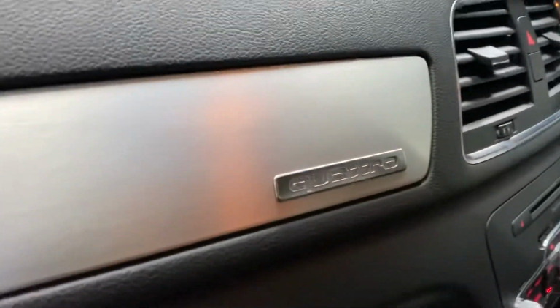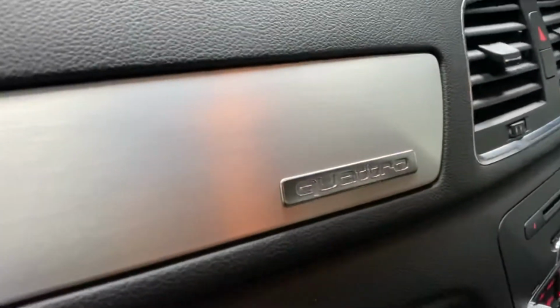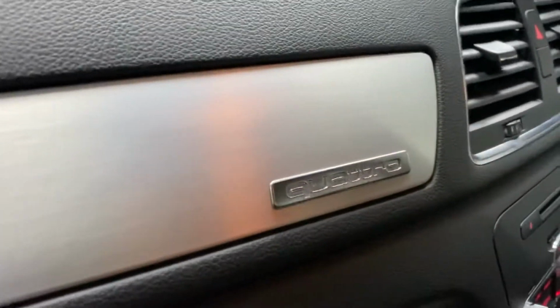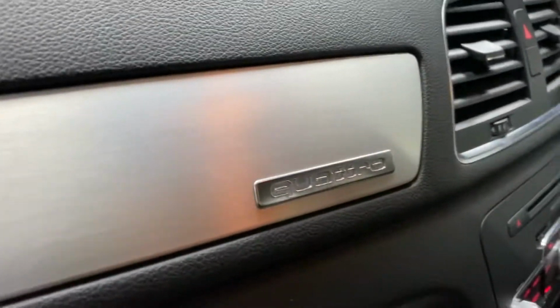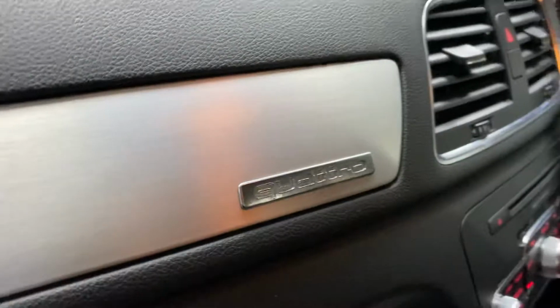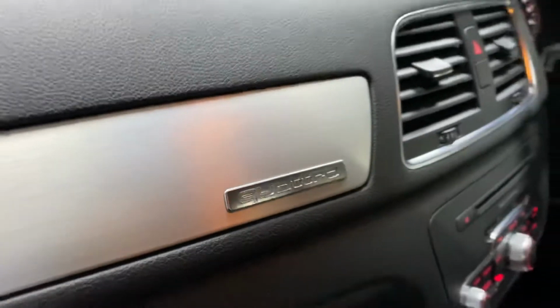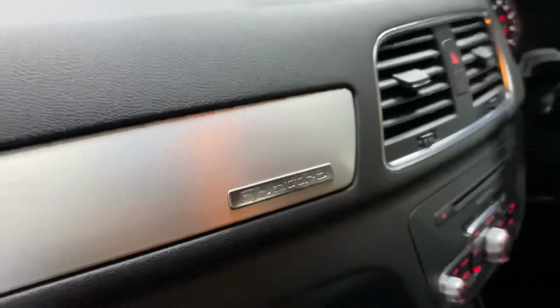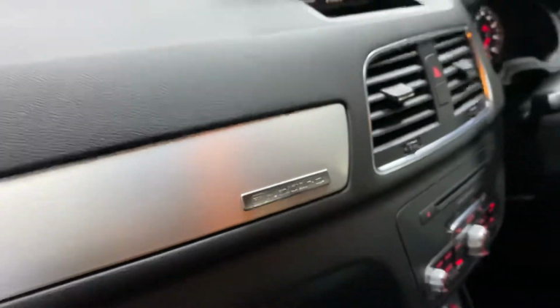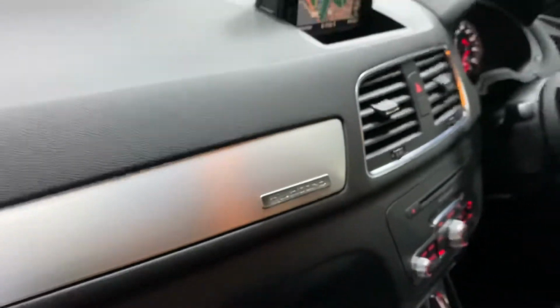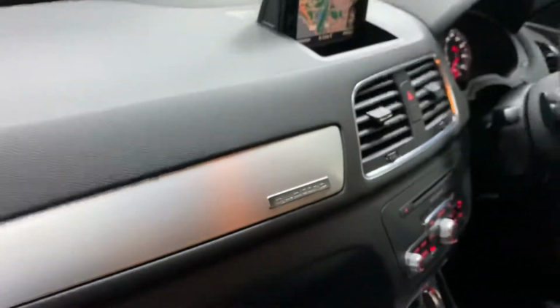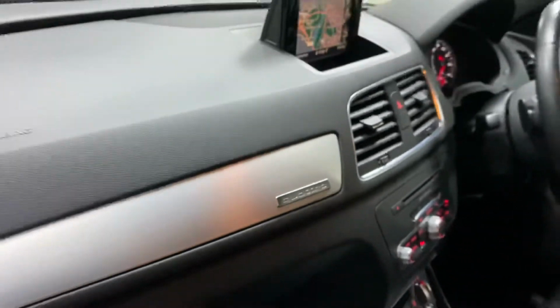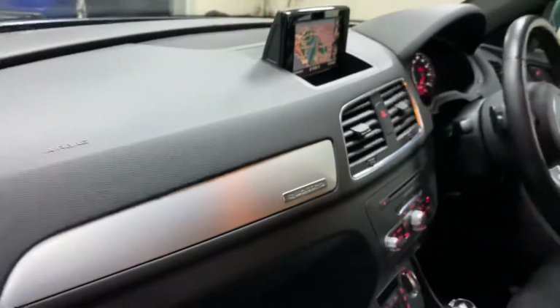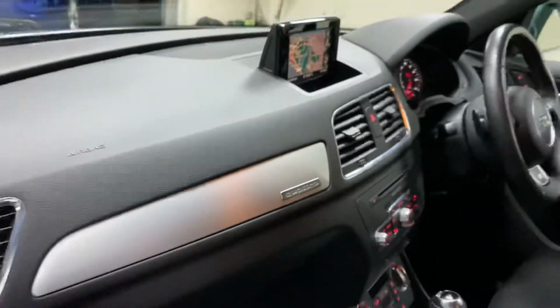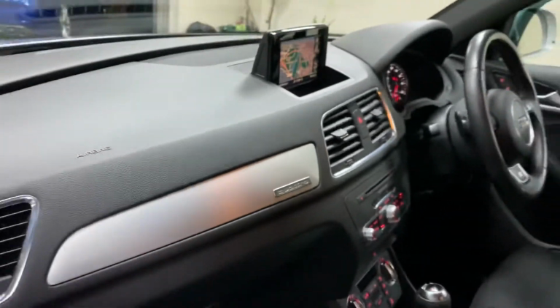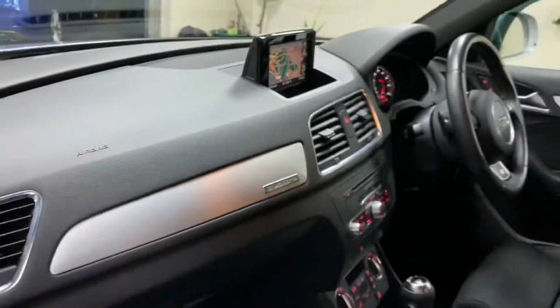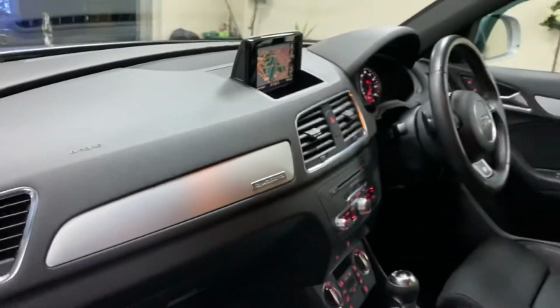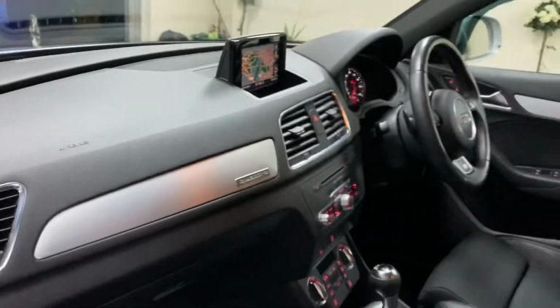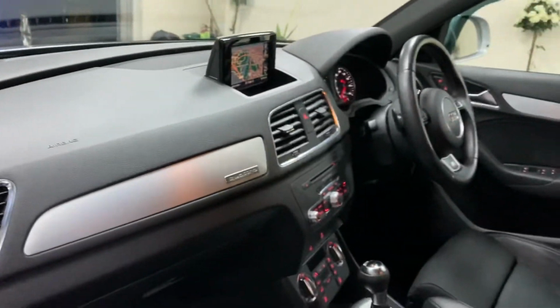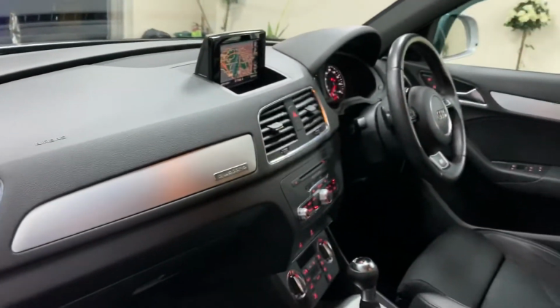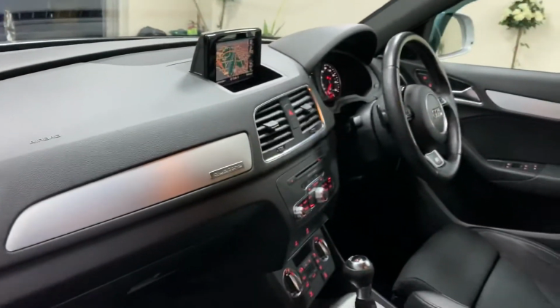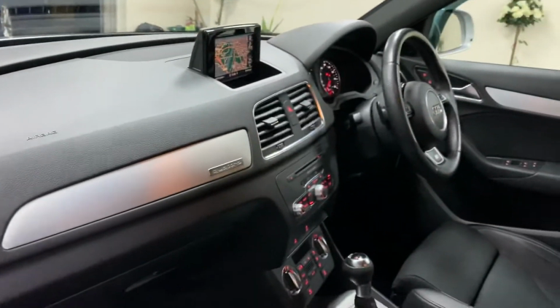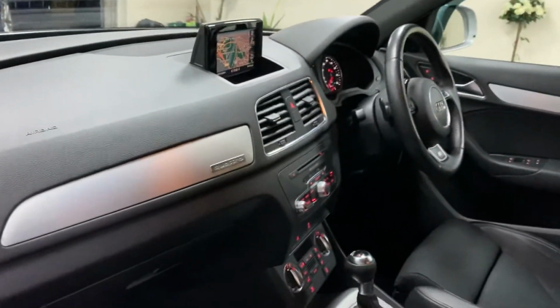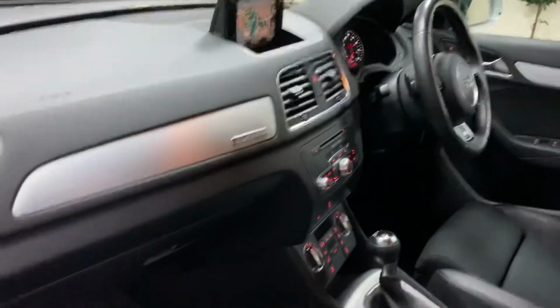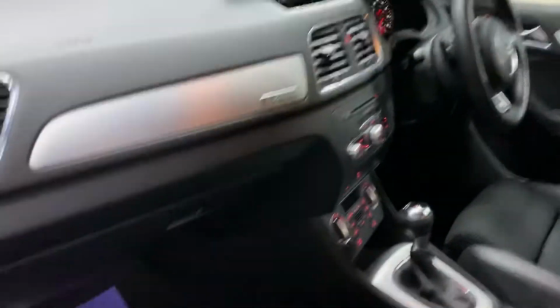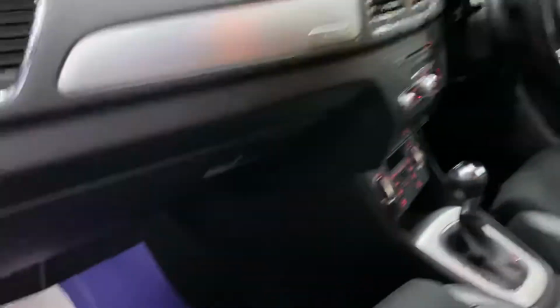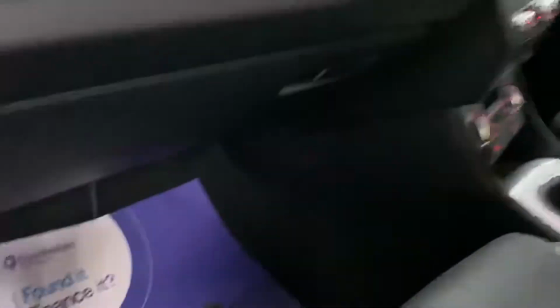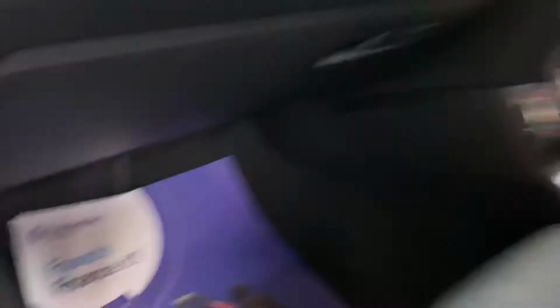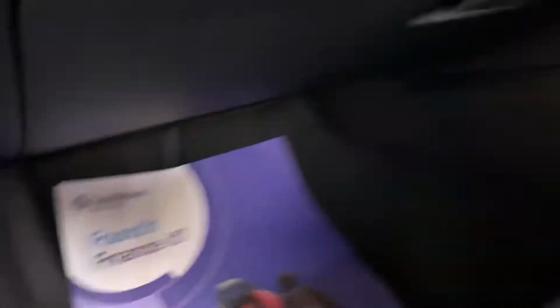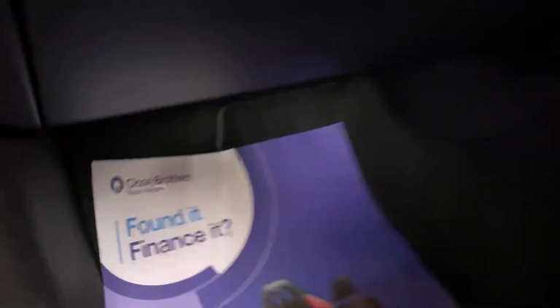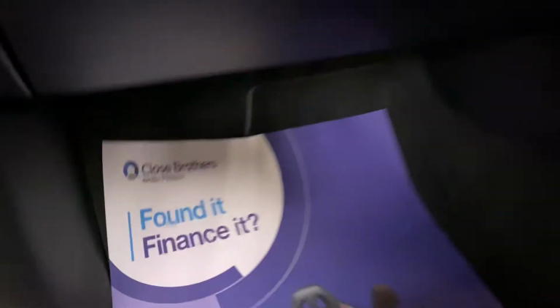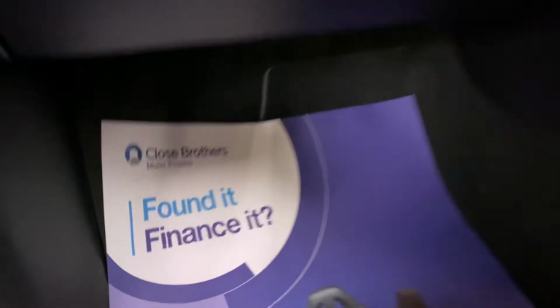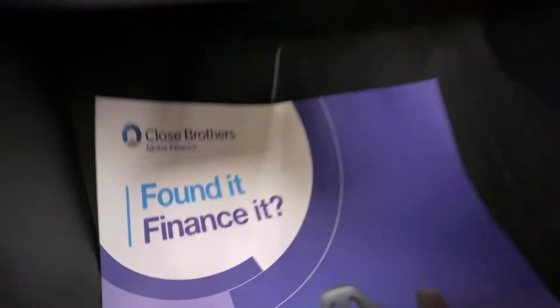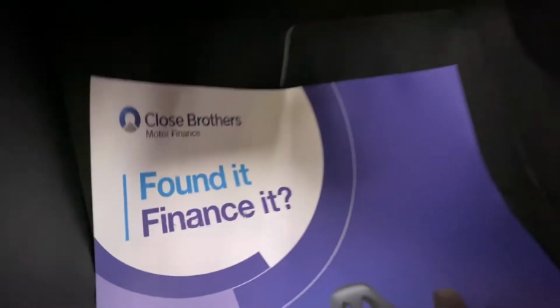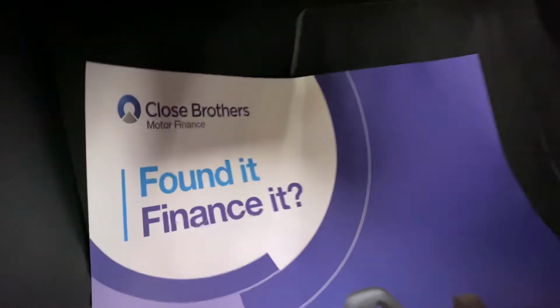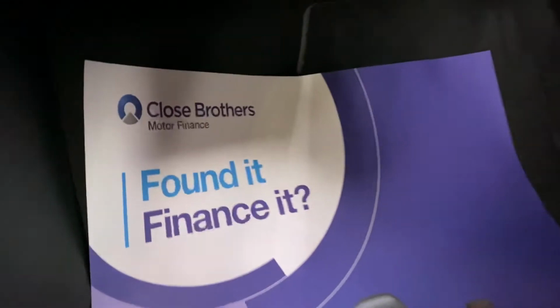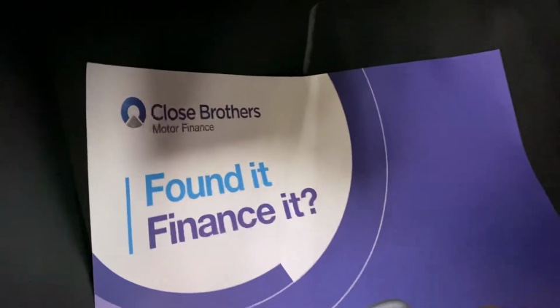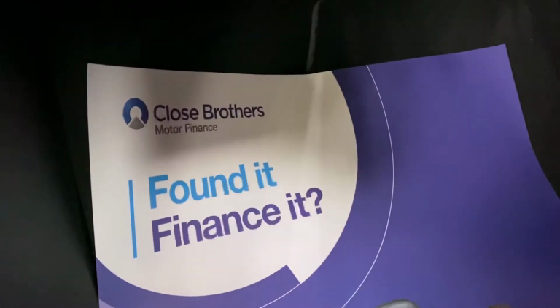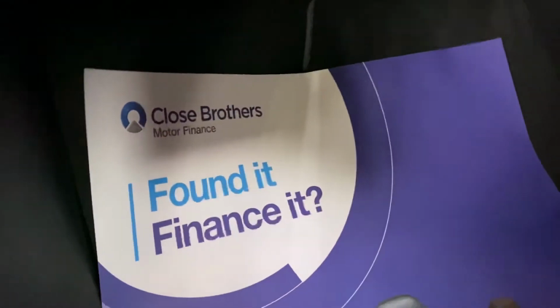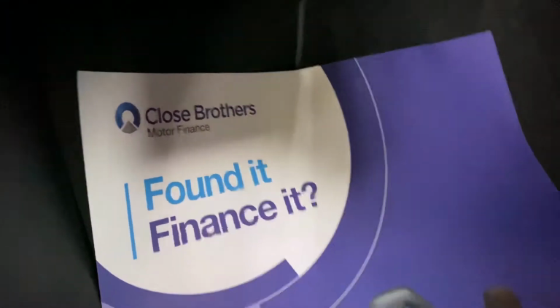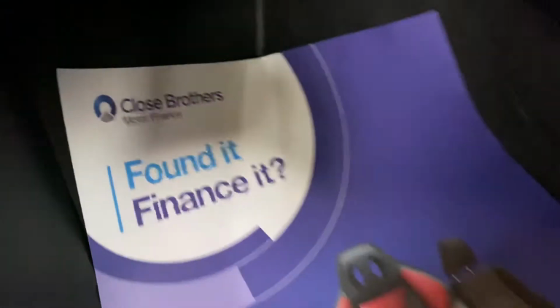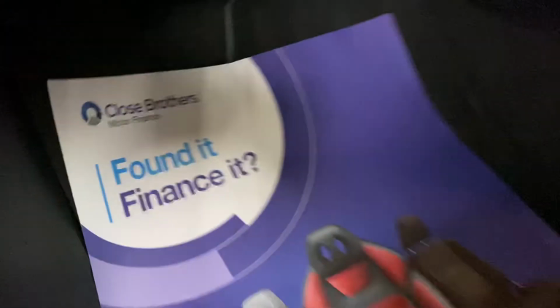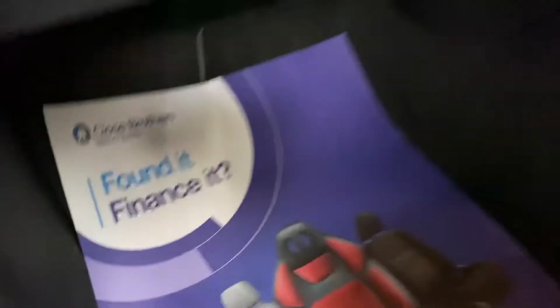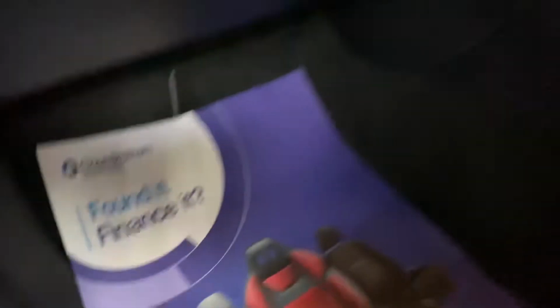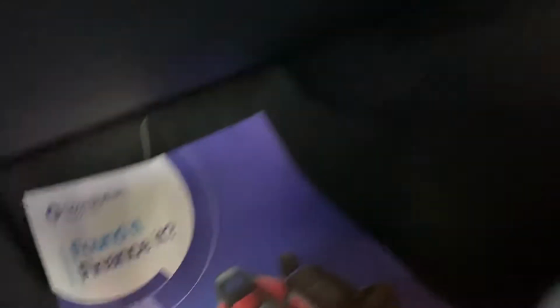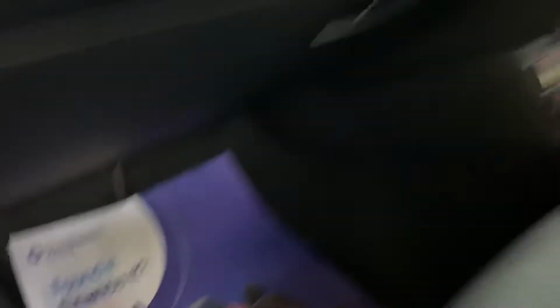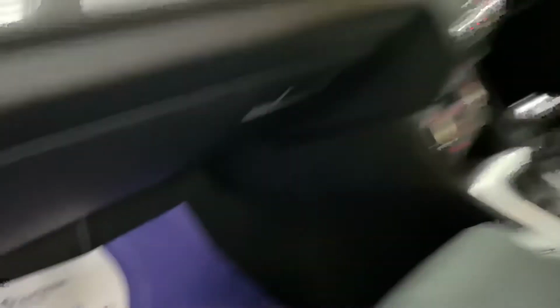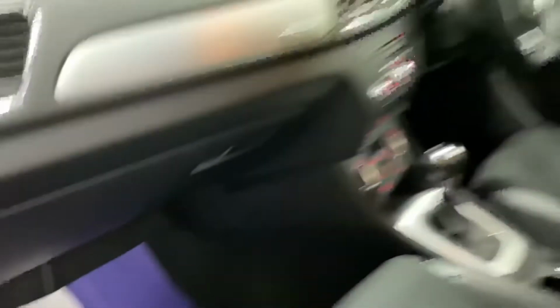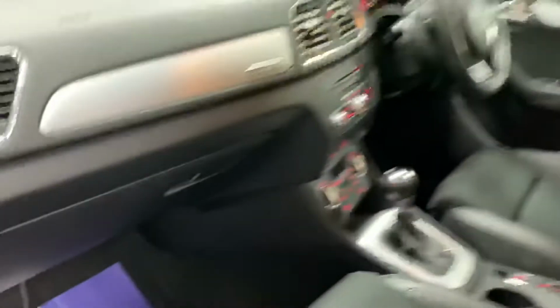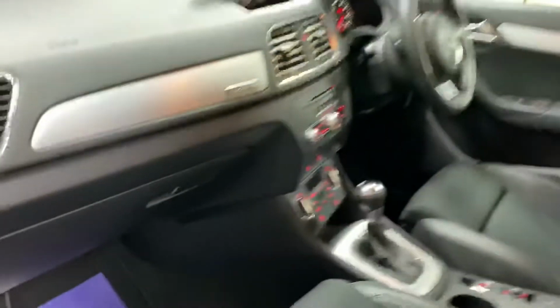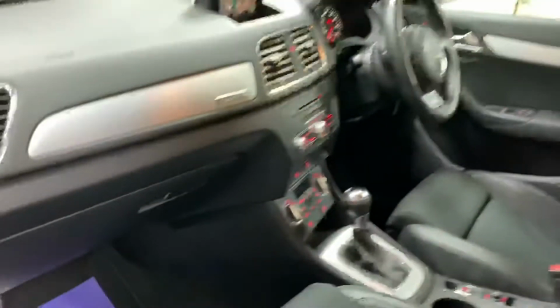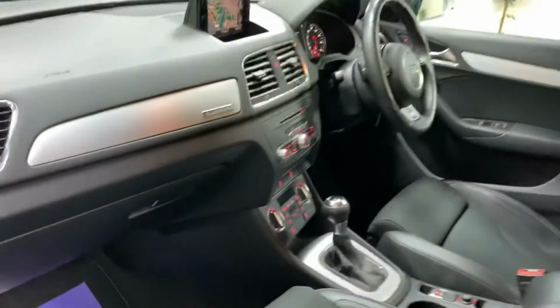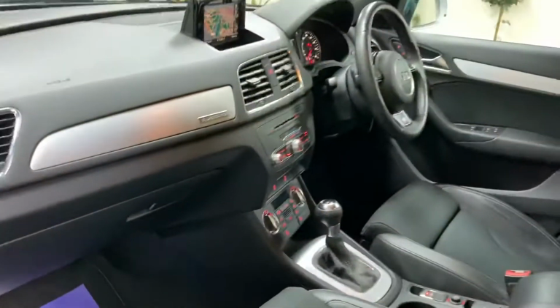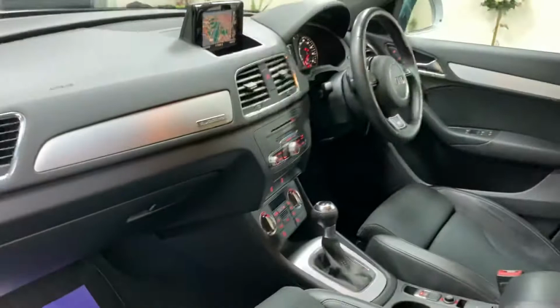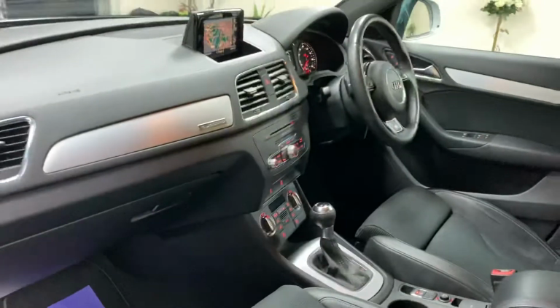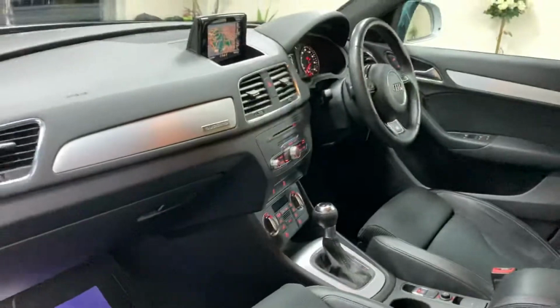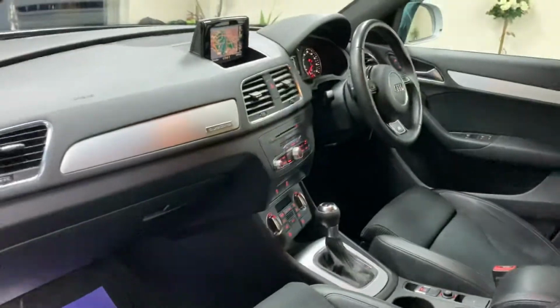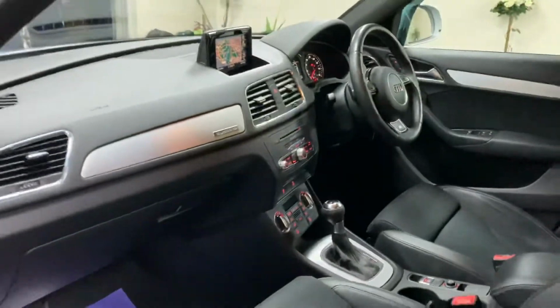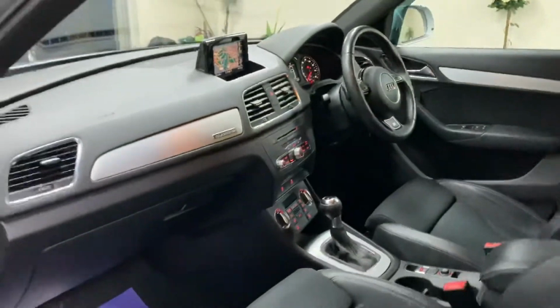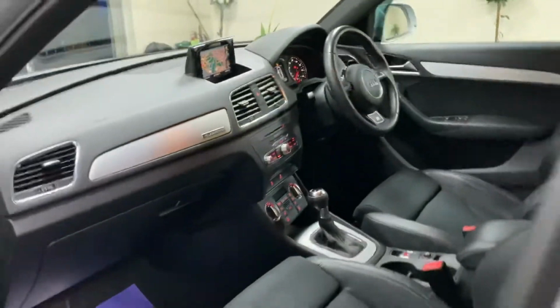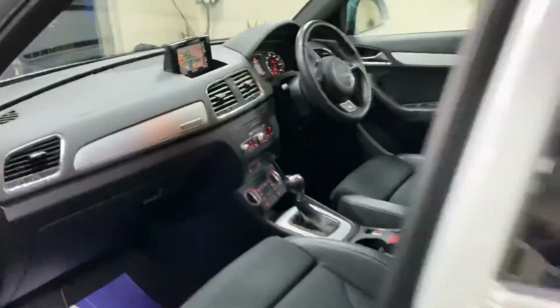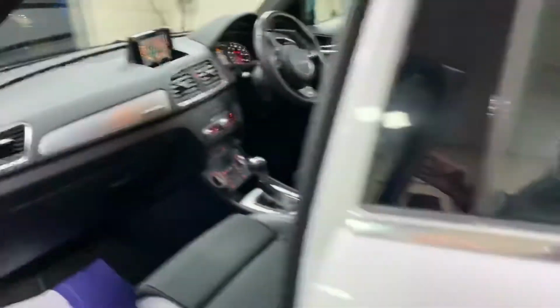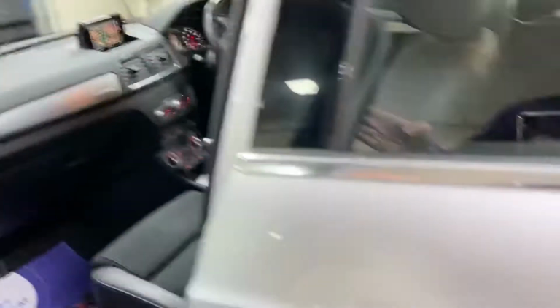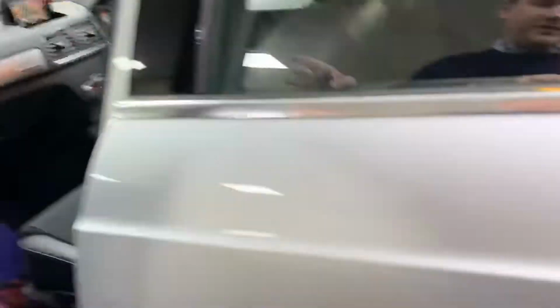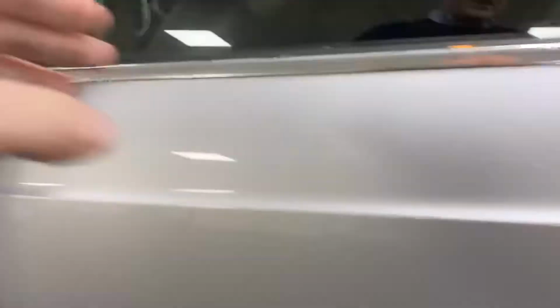It's got Audi's Quattro system. There's finance available if you give us a call — we can give you monthly figures.